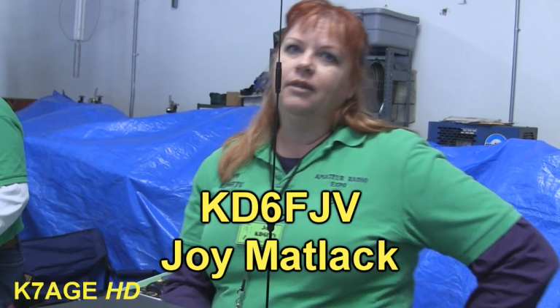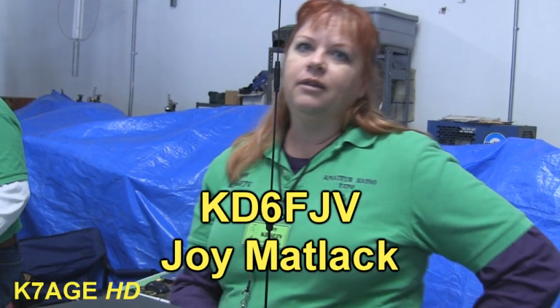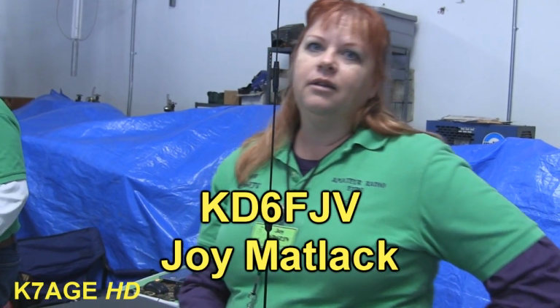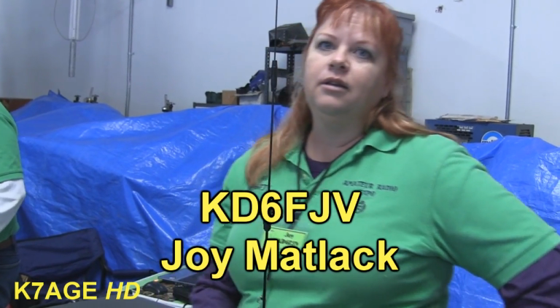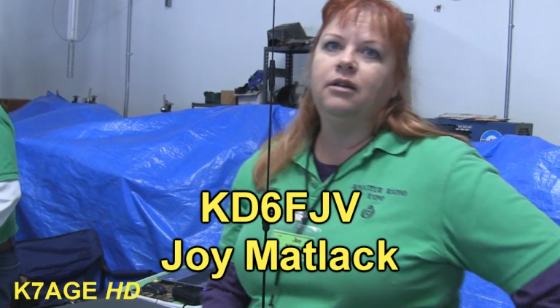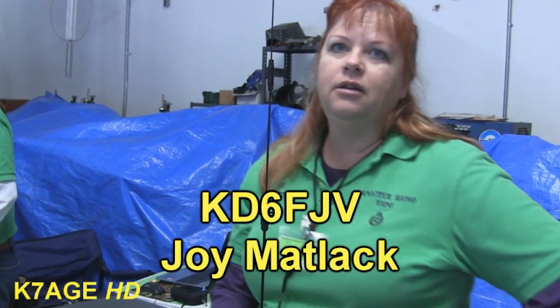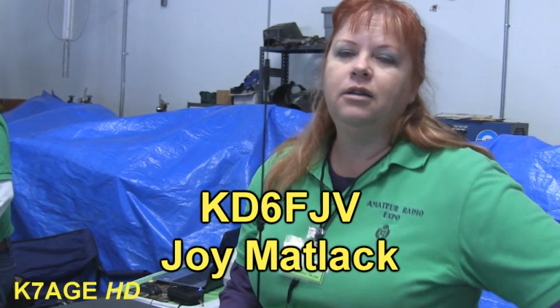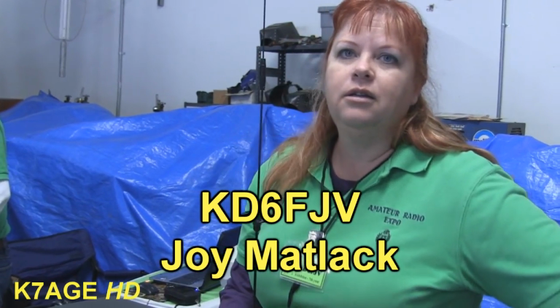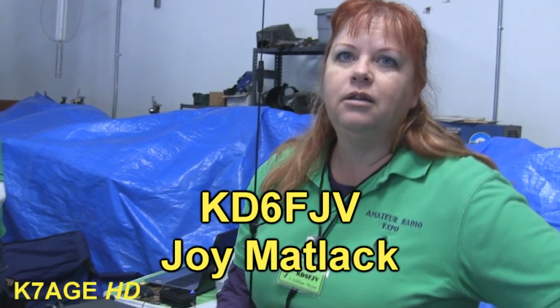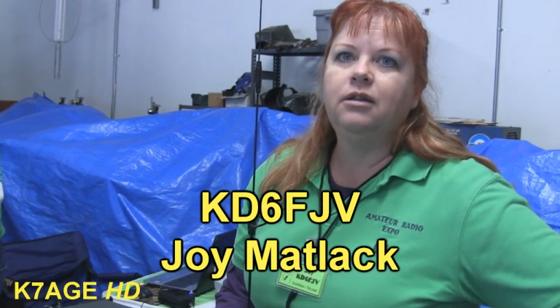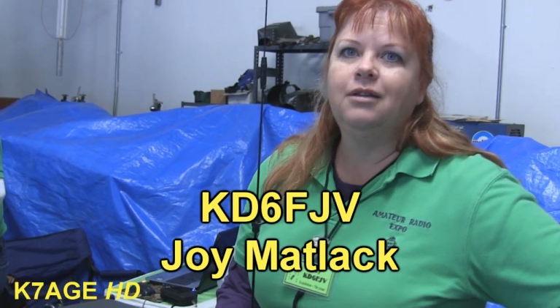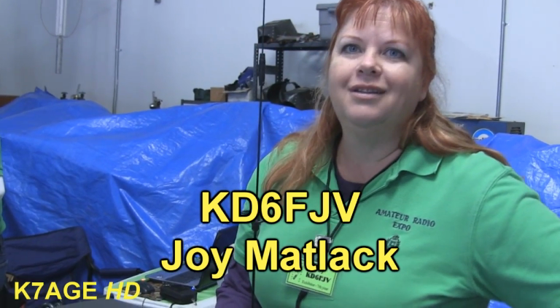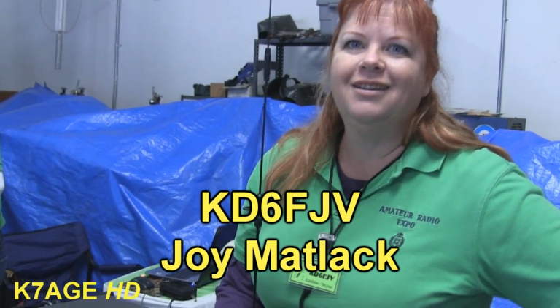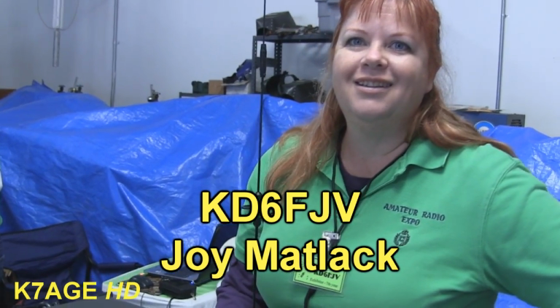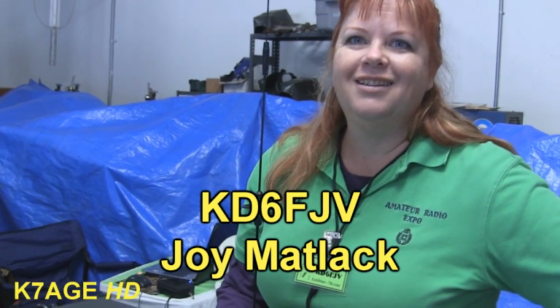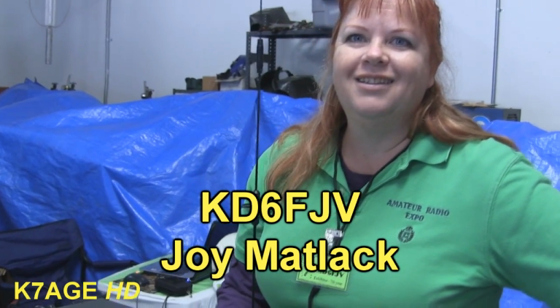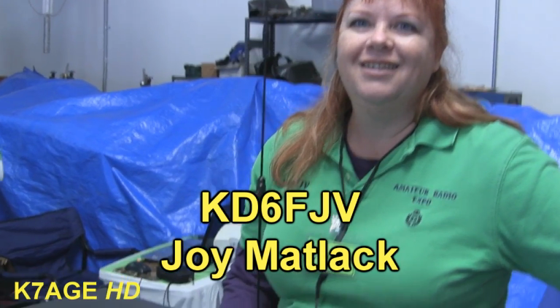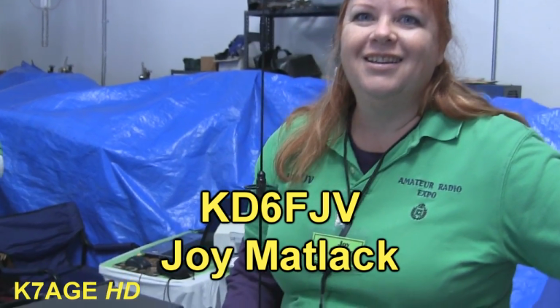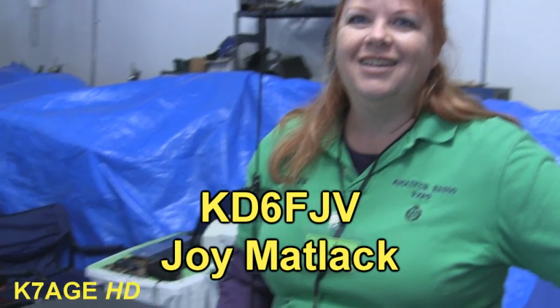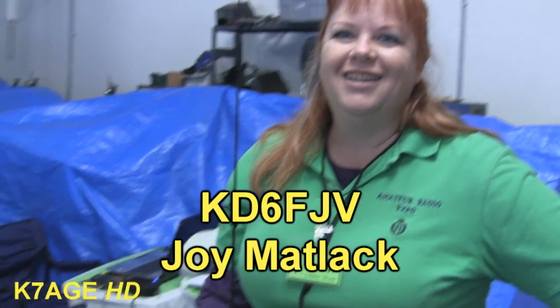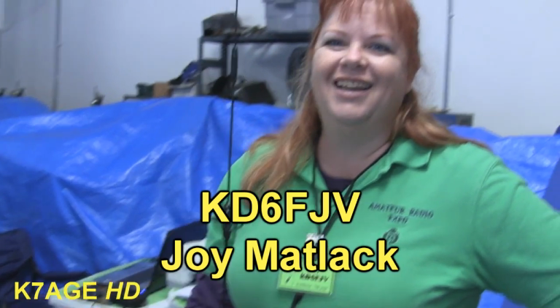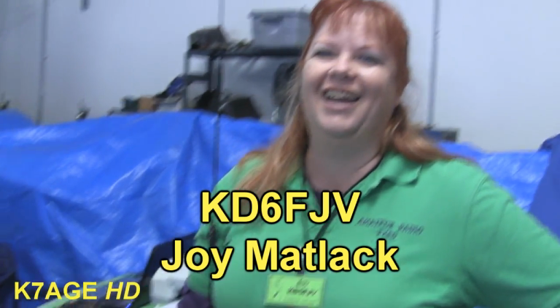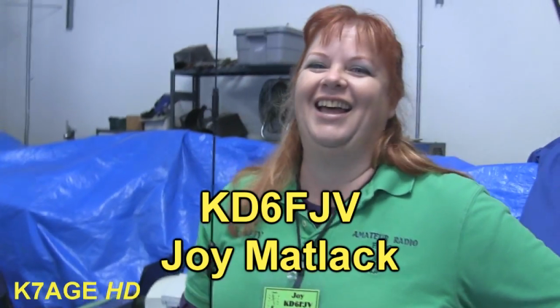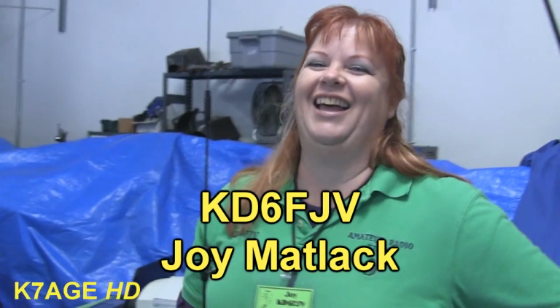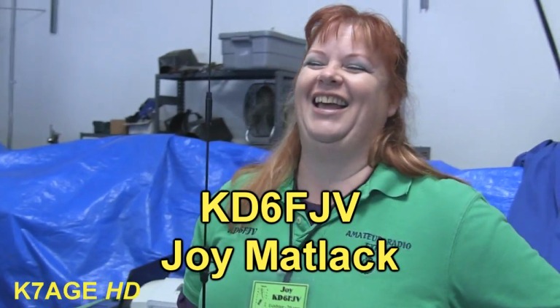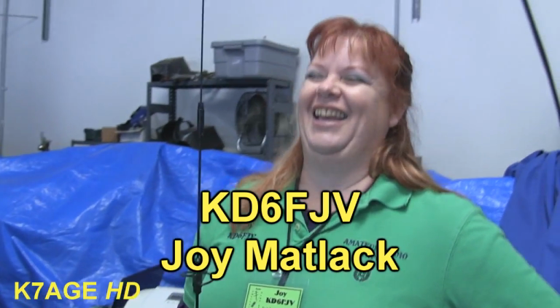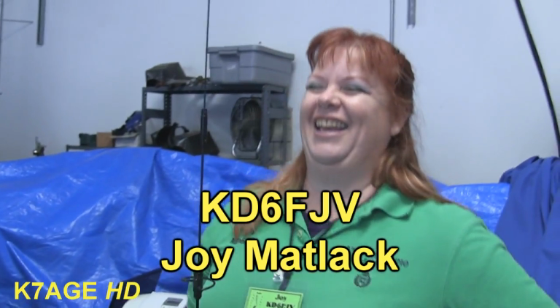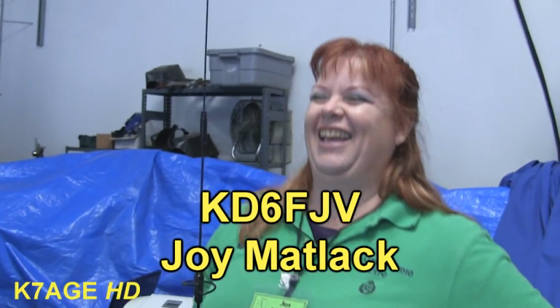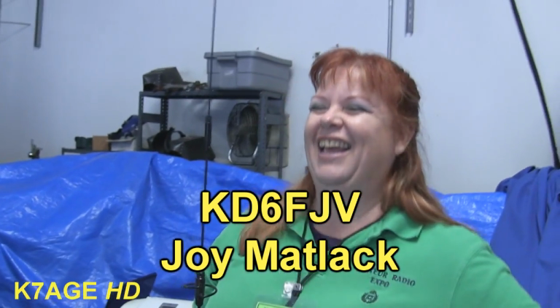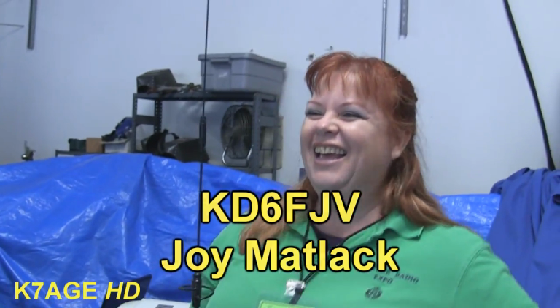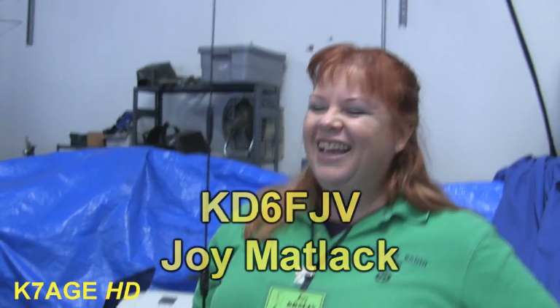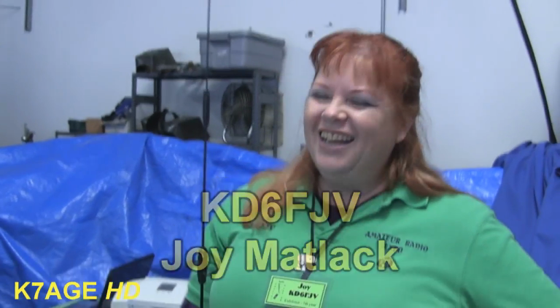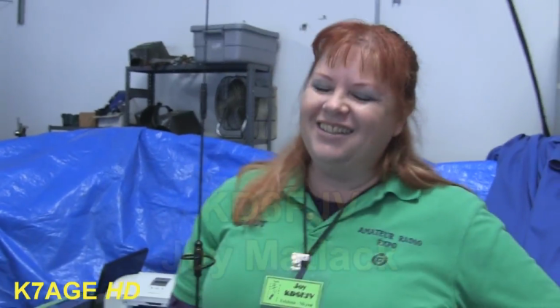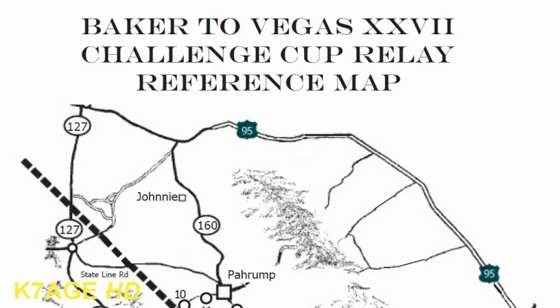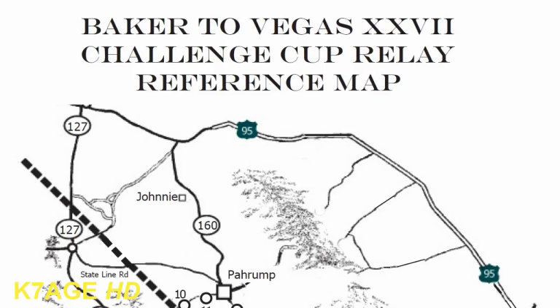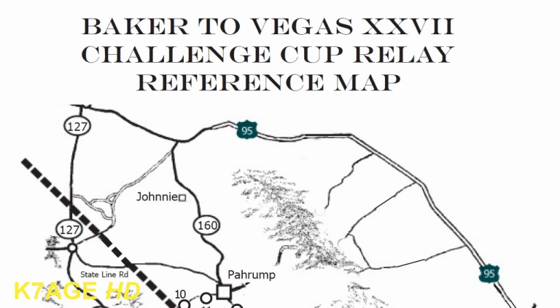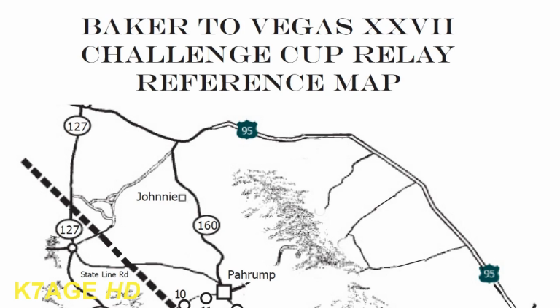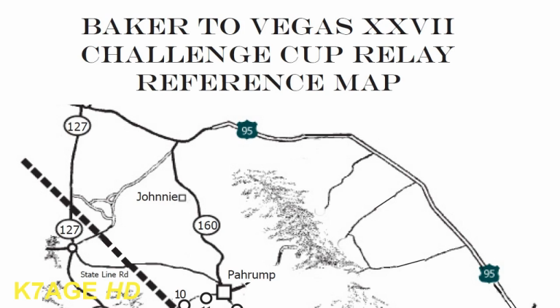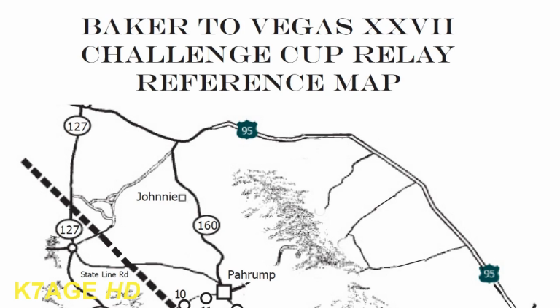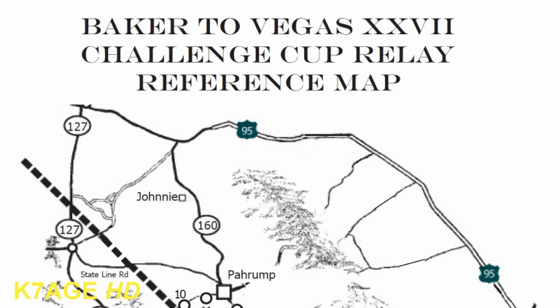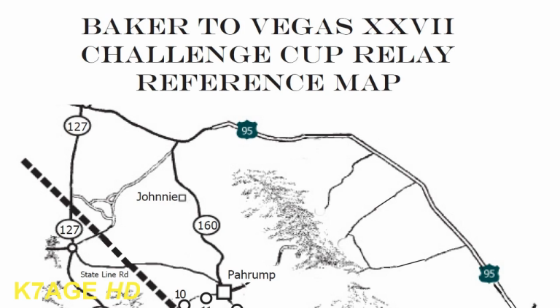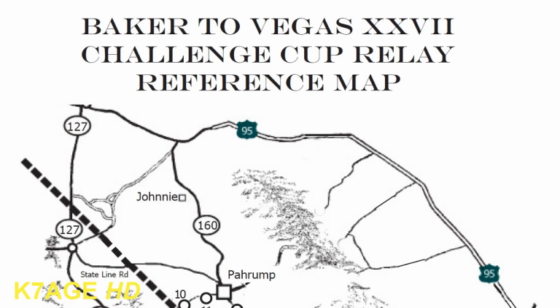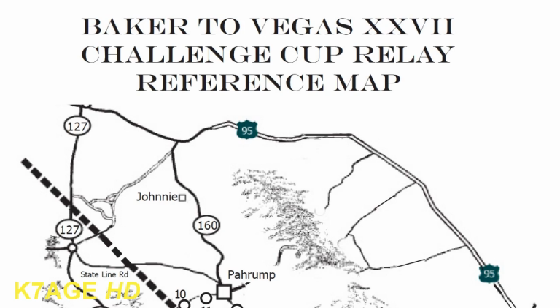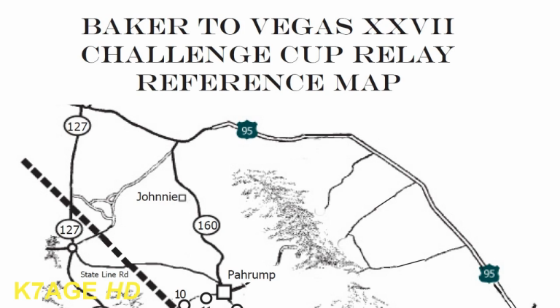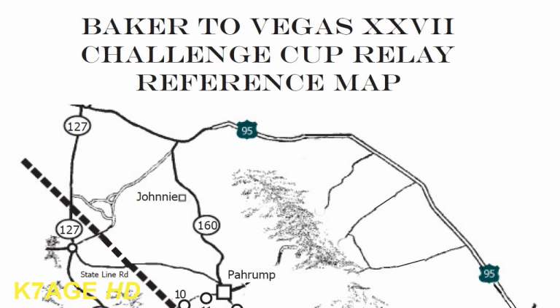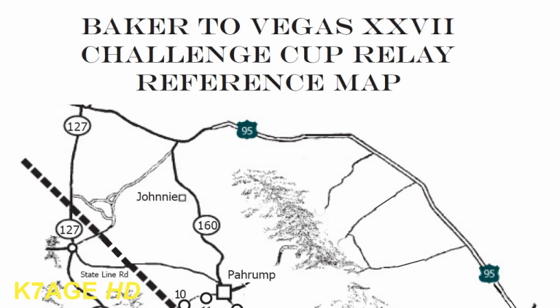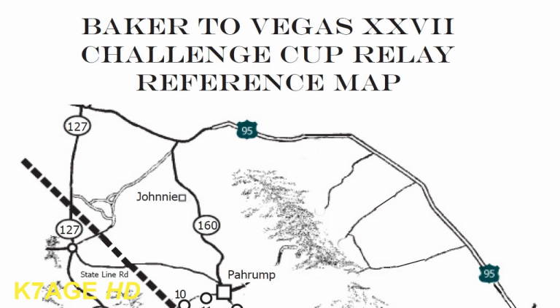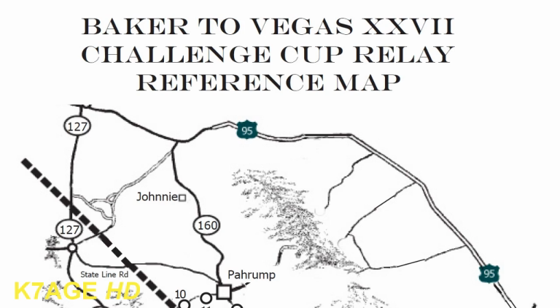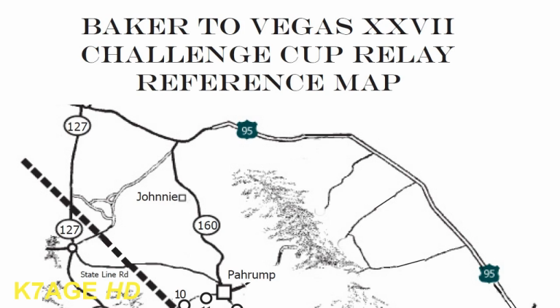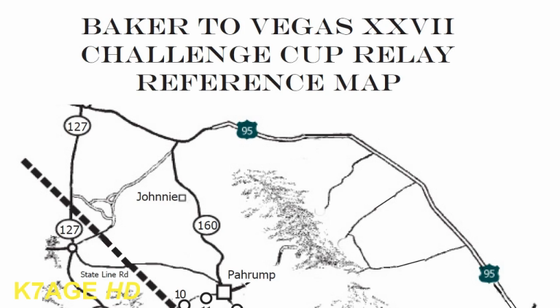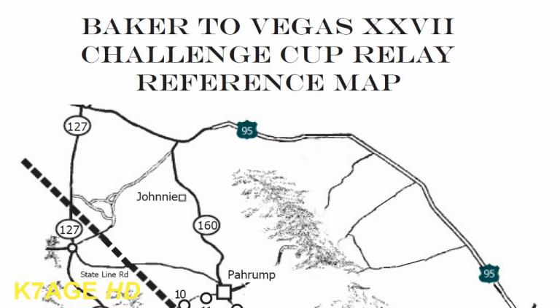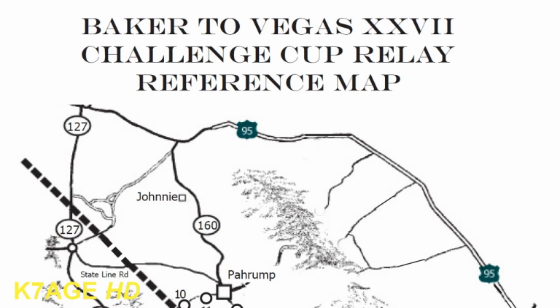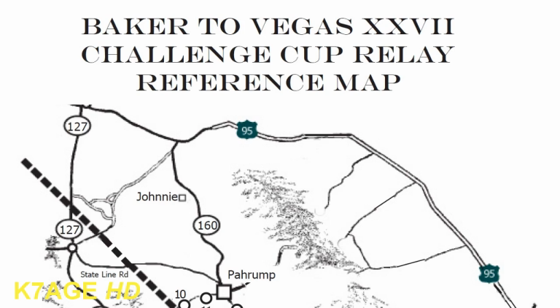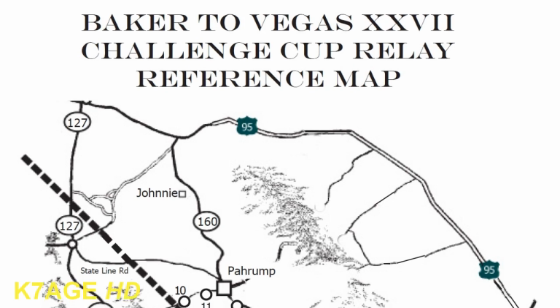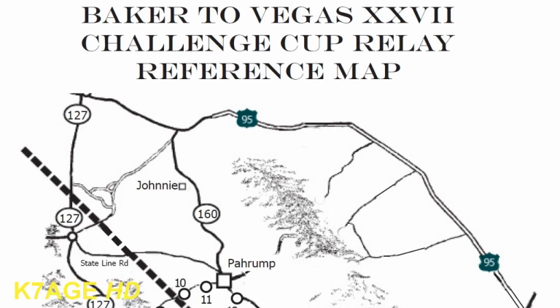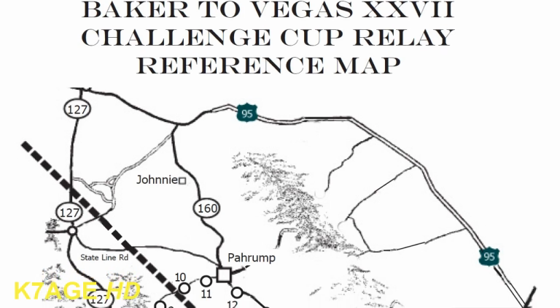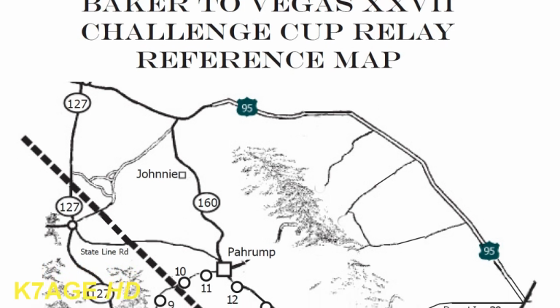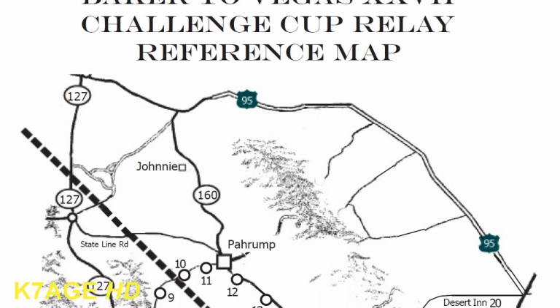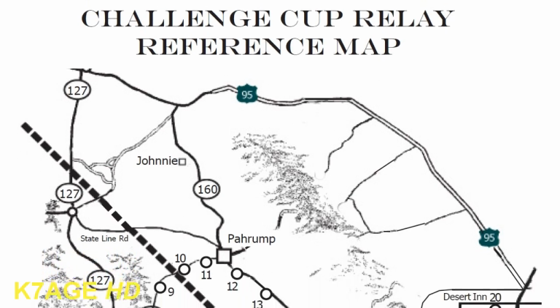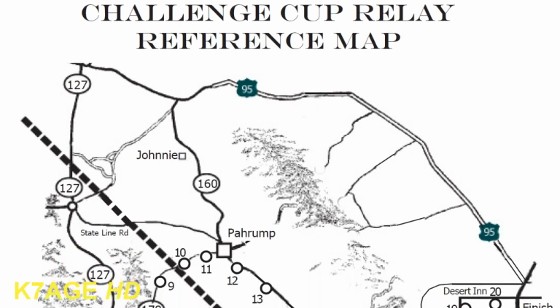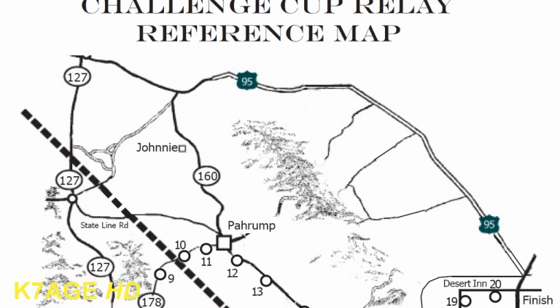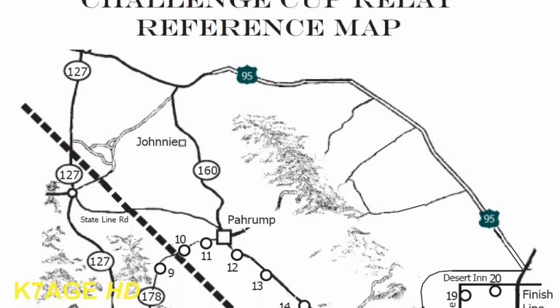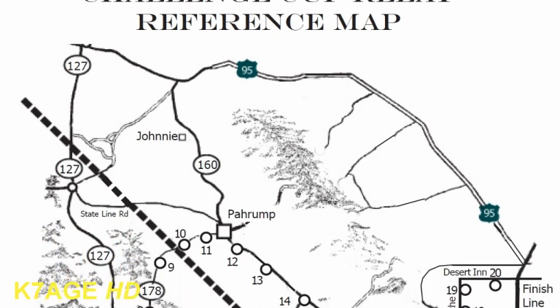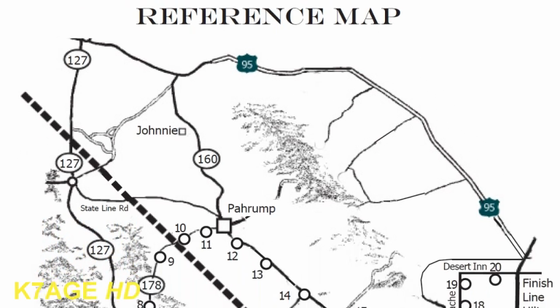So Joy, what can you use all this for? It's the Baker to Vegas Challenge Cup Relay.